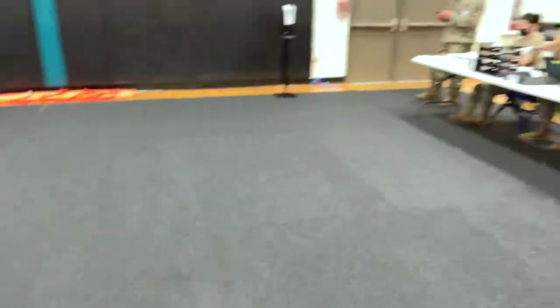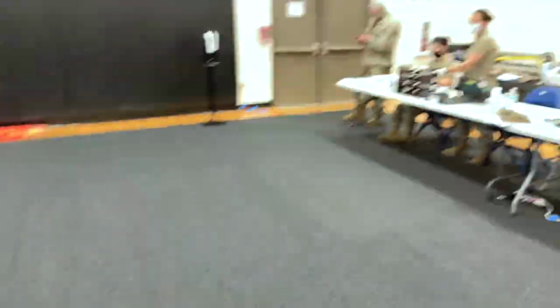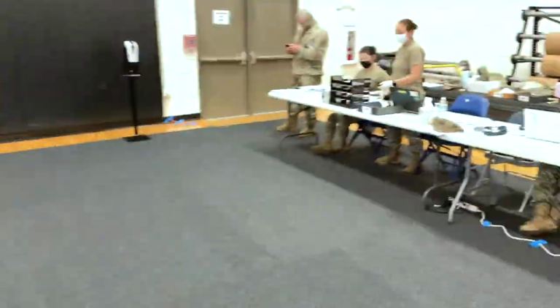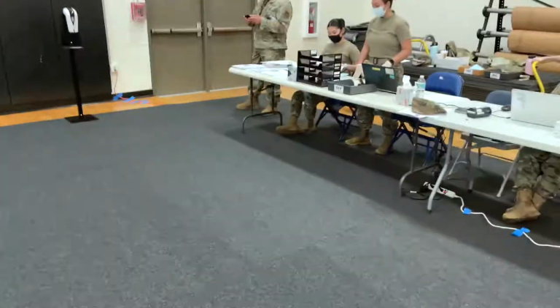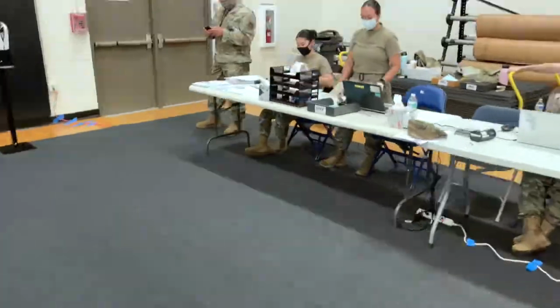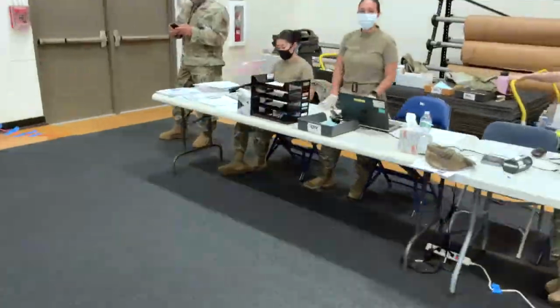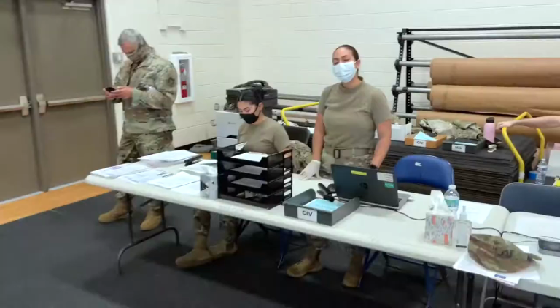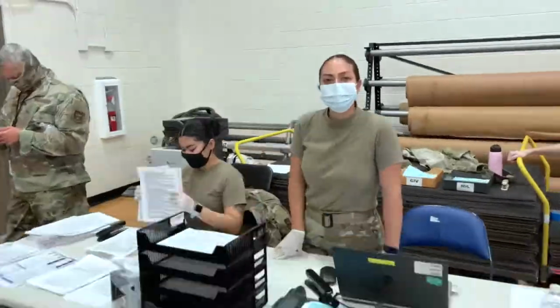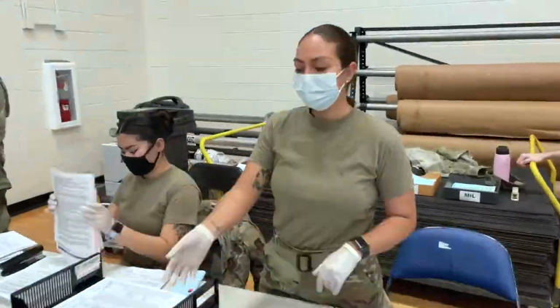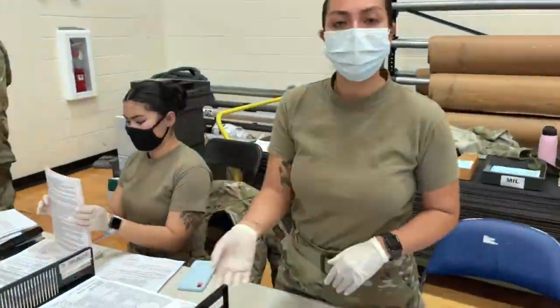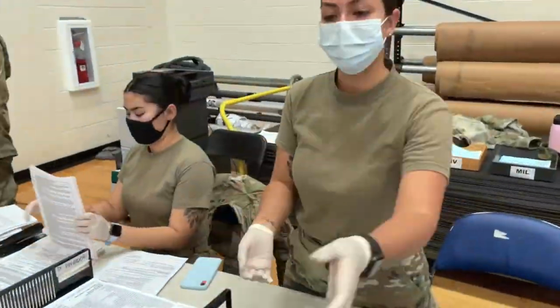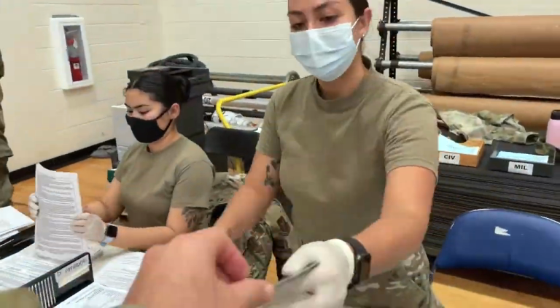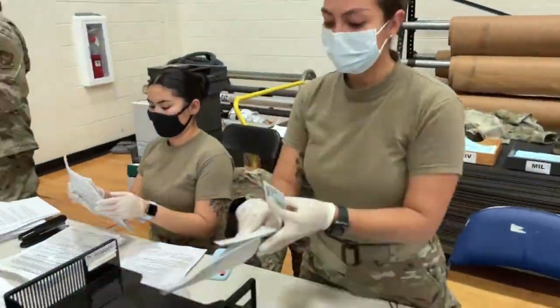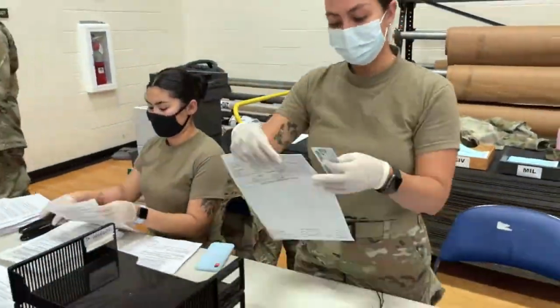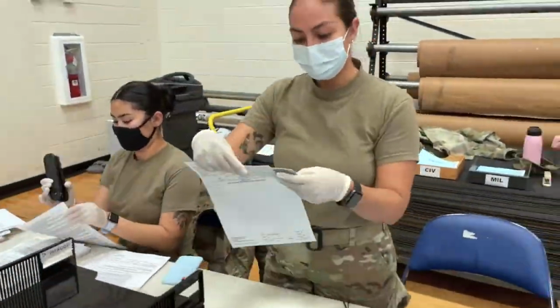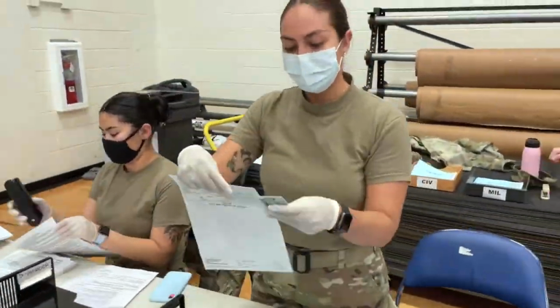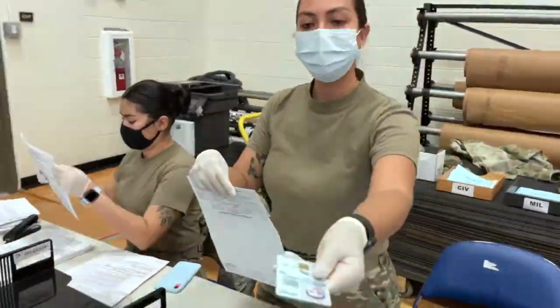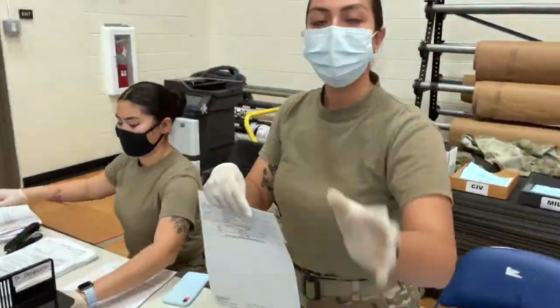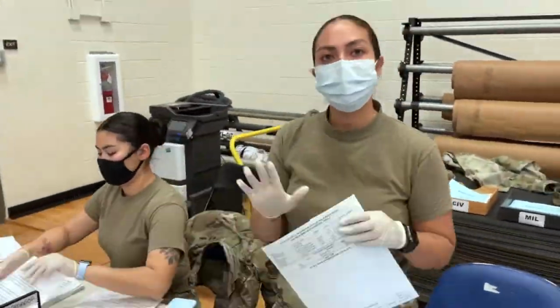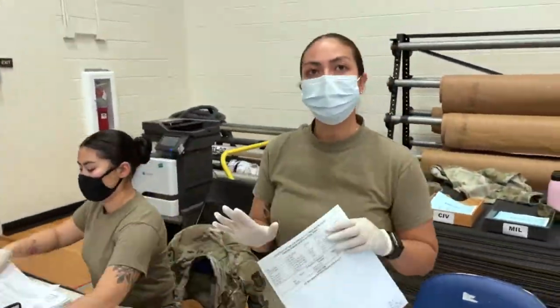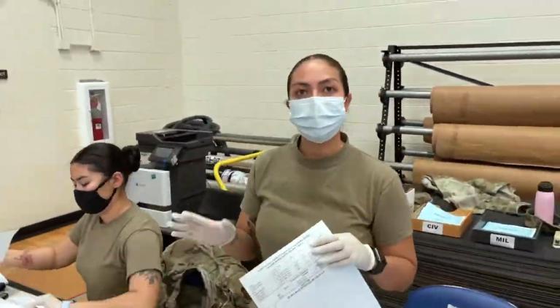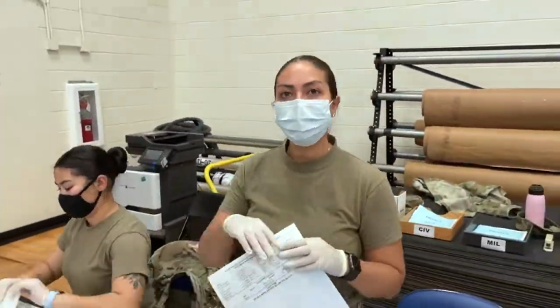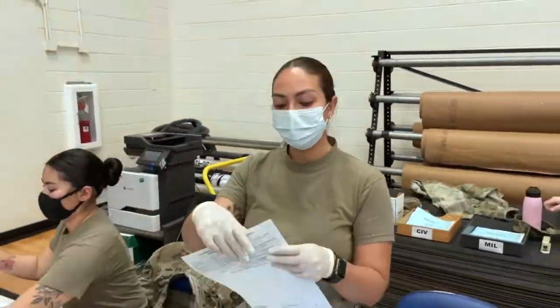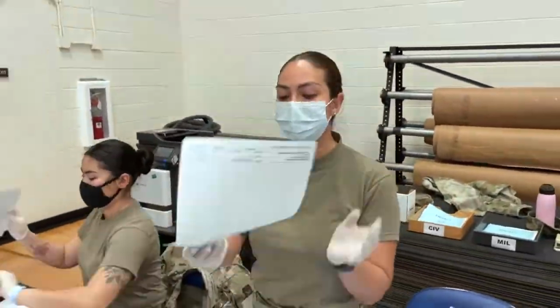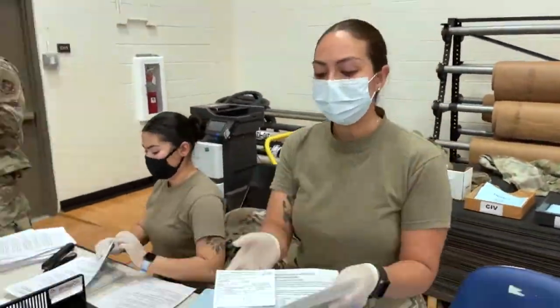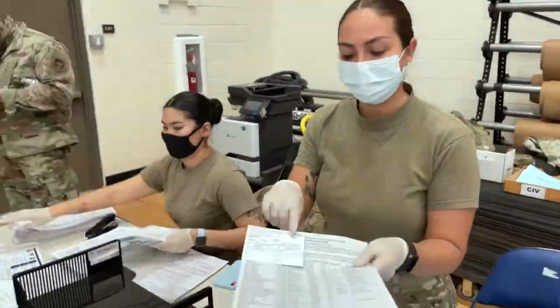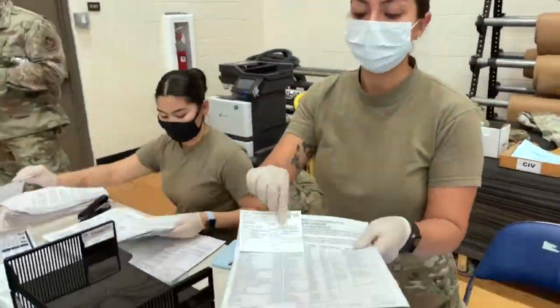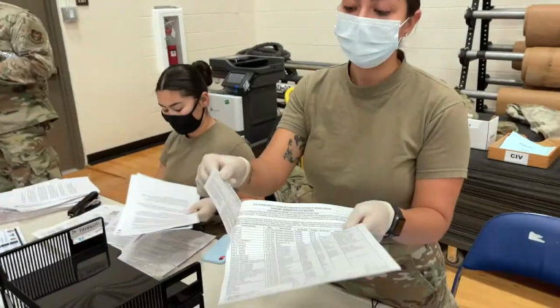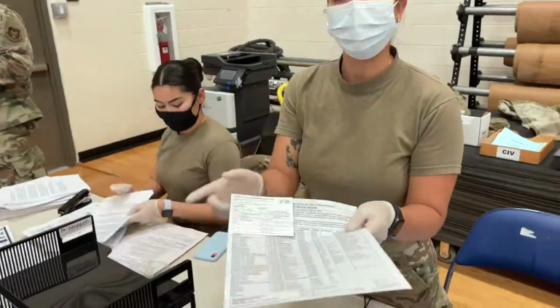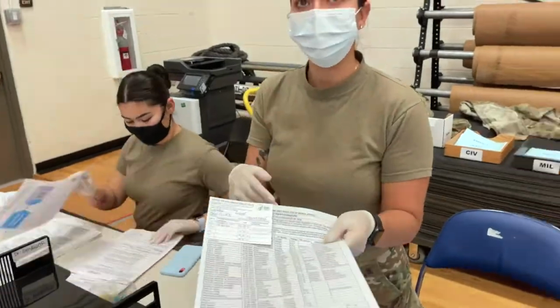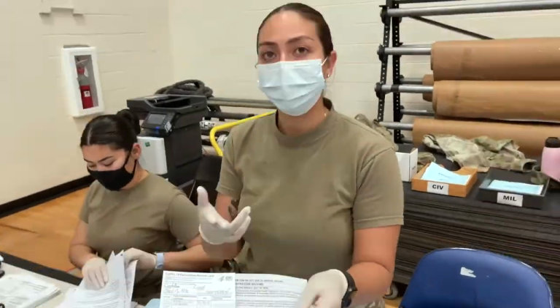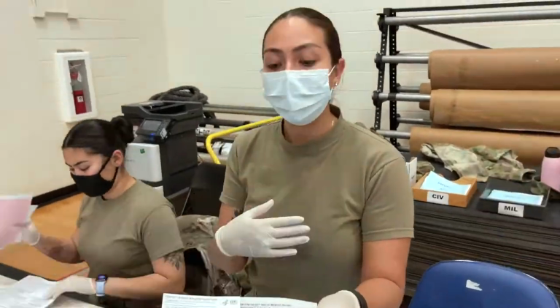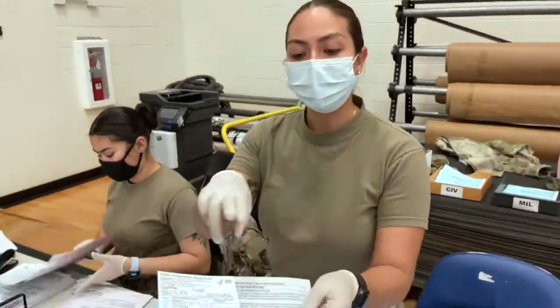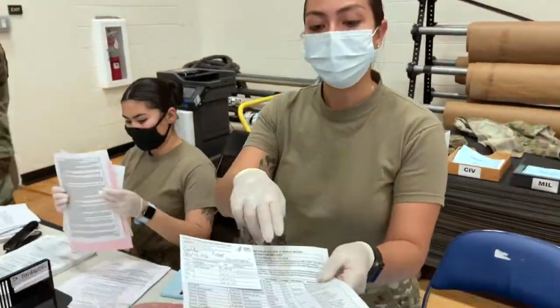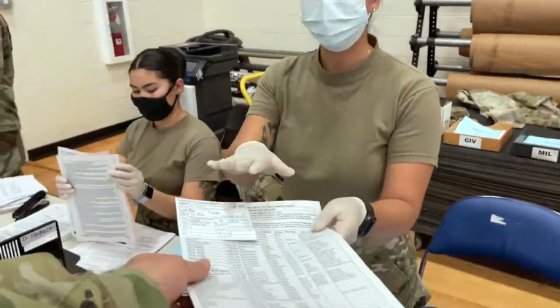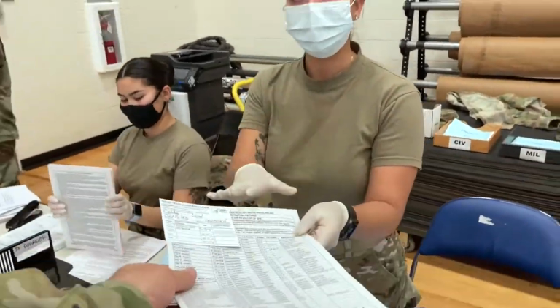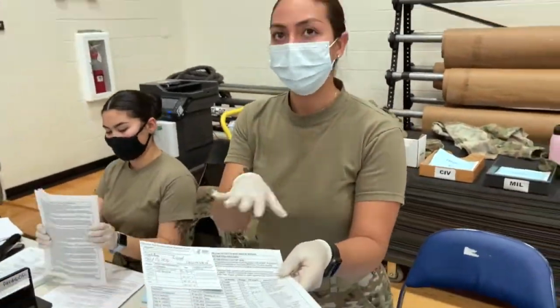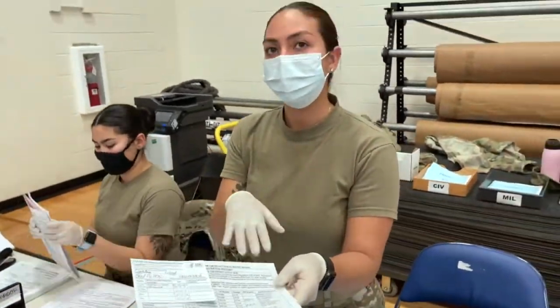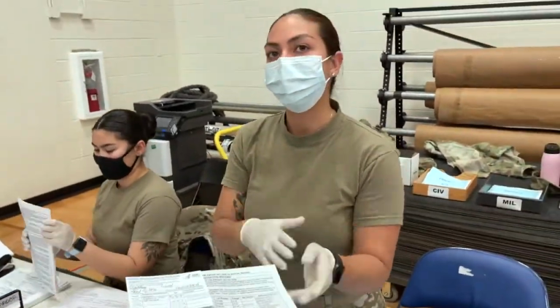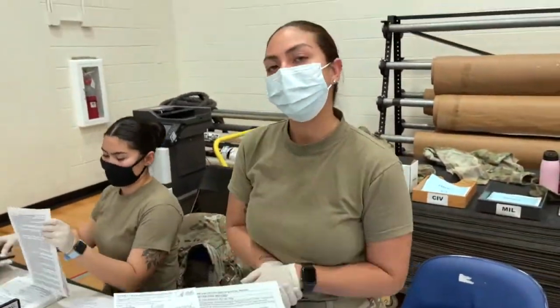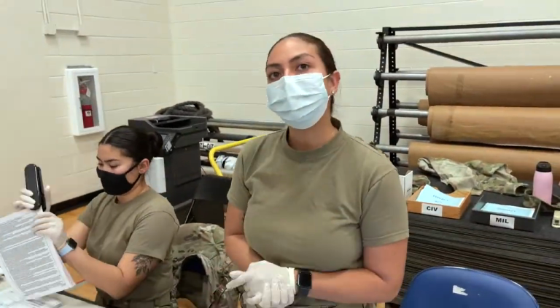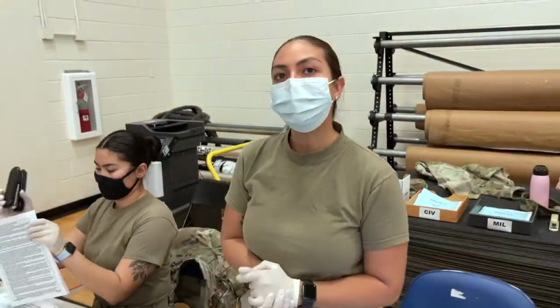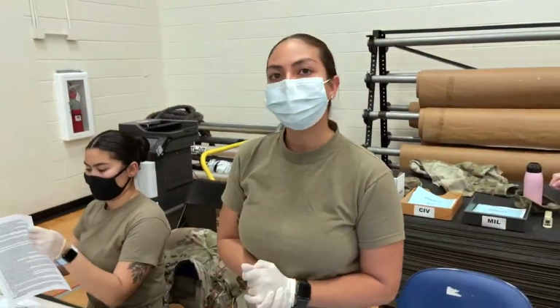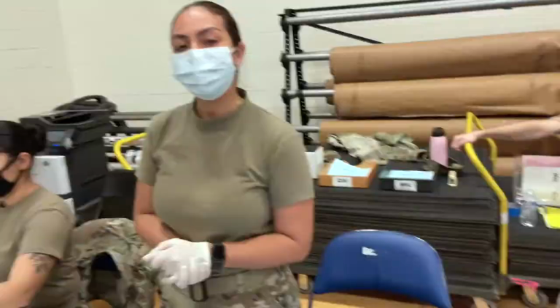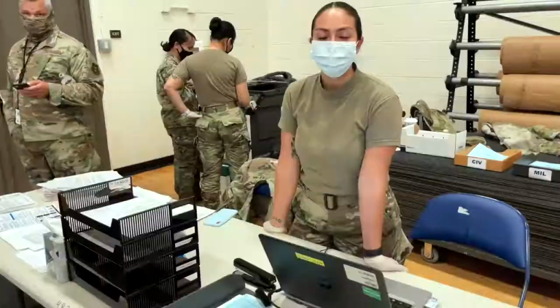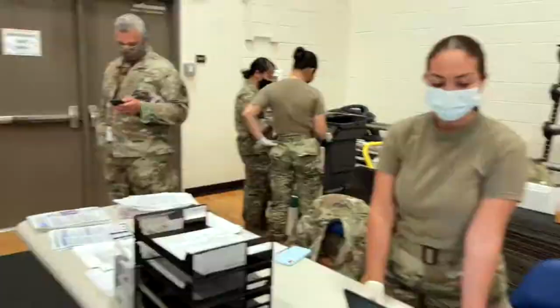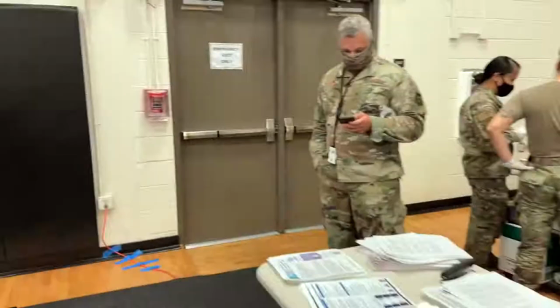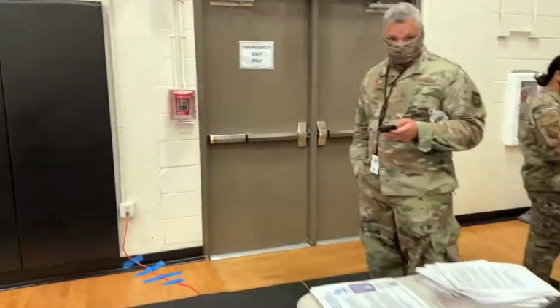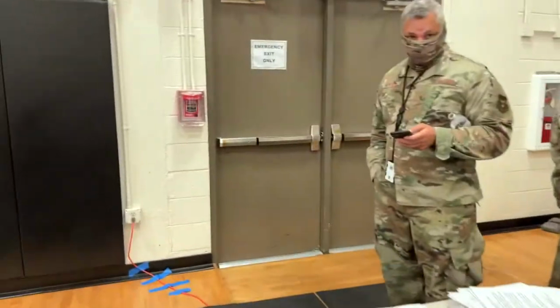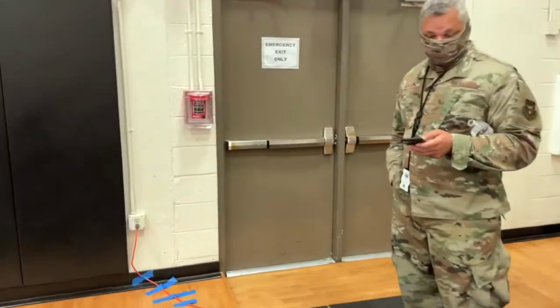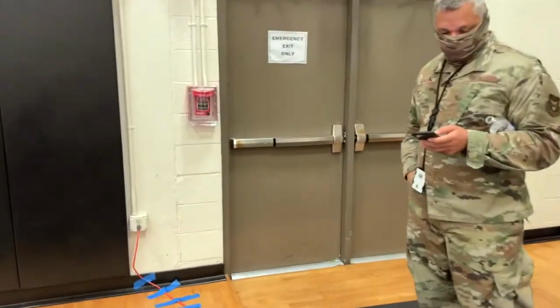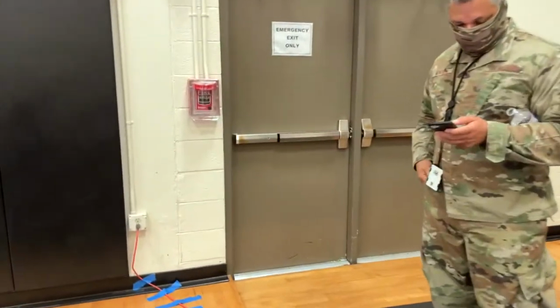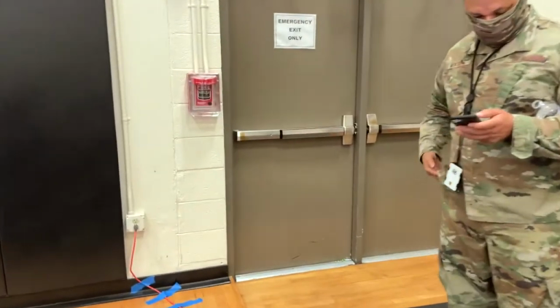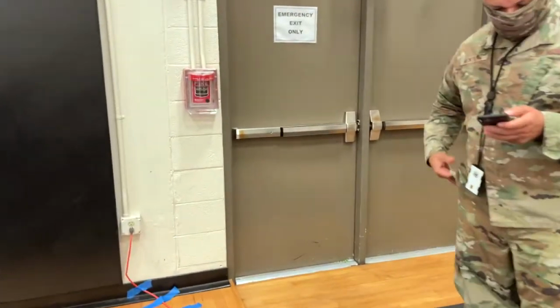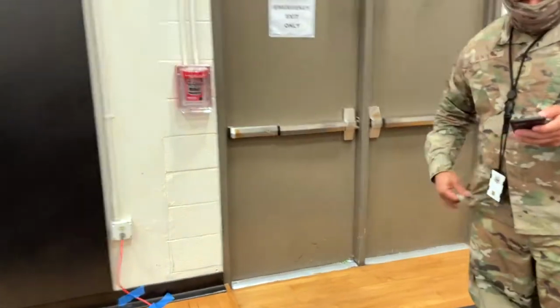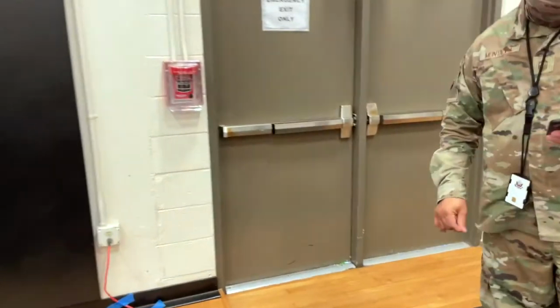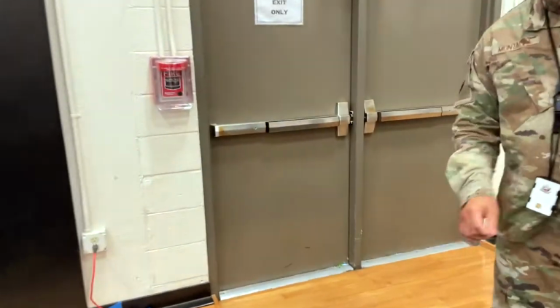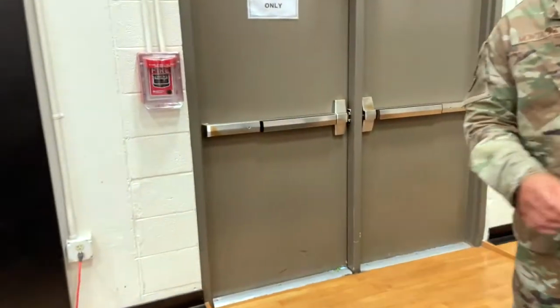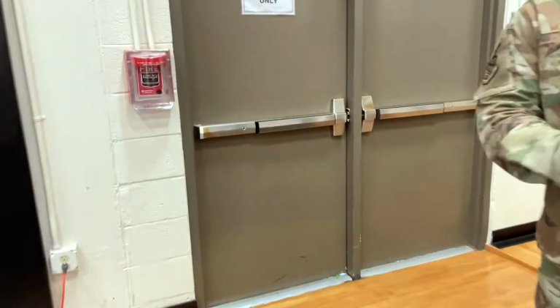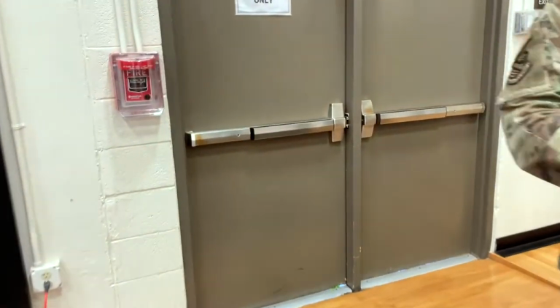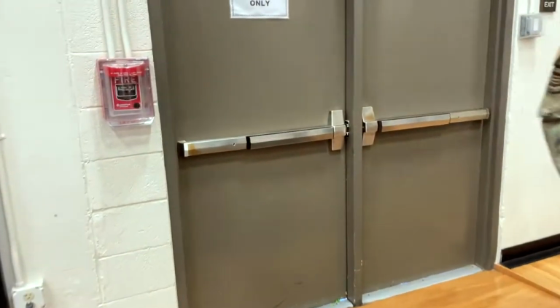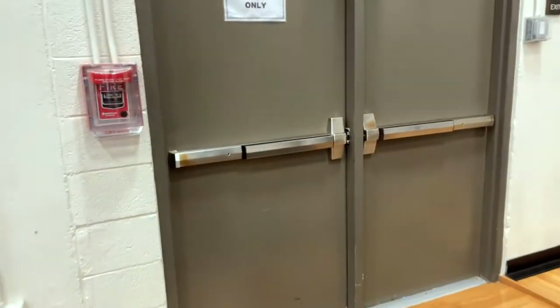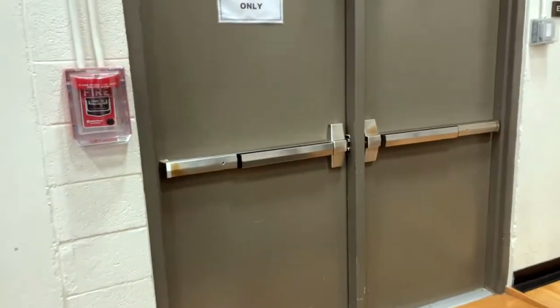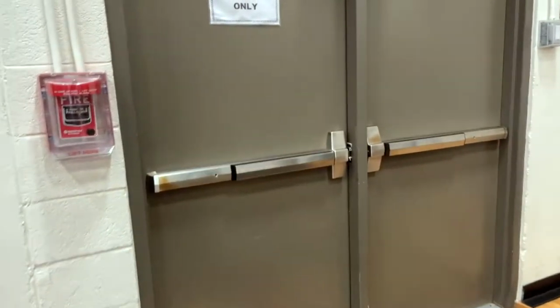Once the 15 minutes are over, you can then check out, leave and have a wonderful Air Force day.